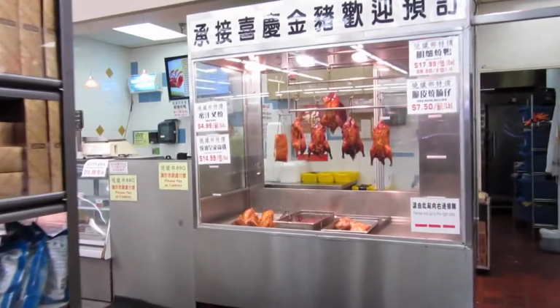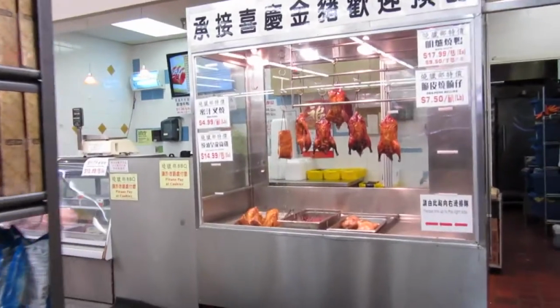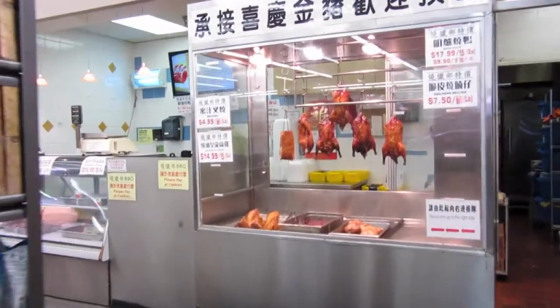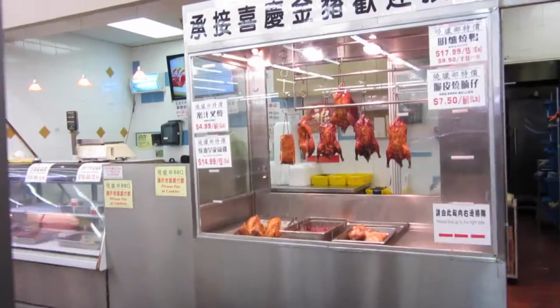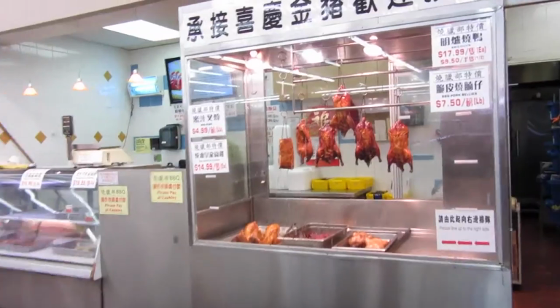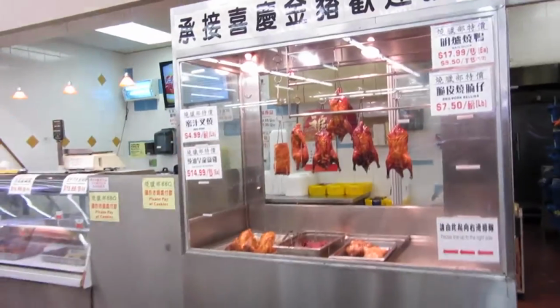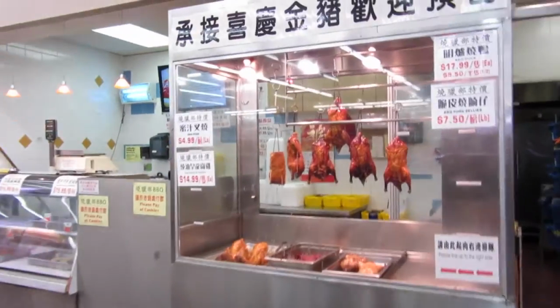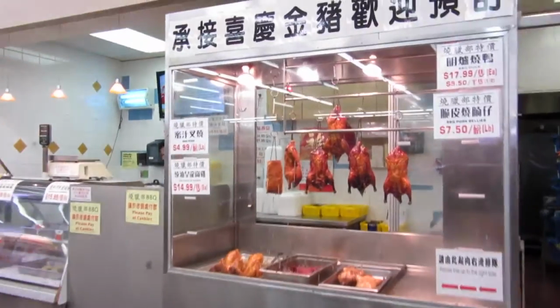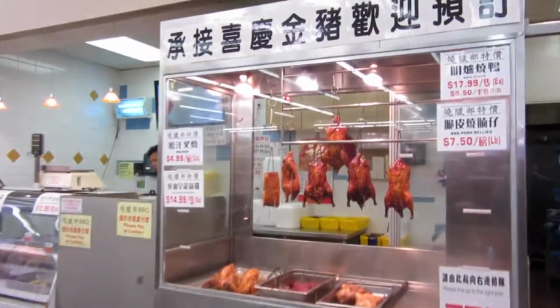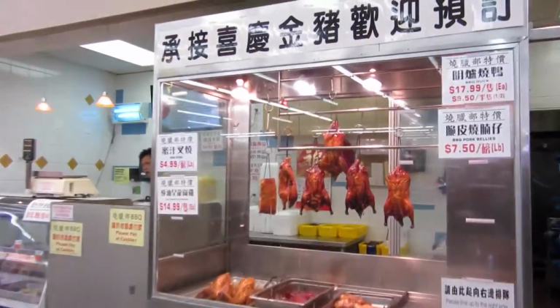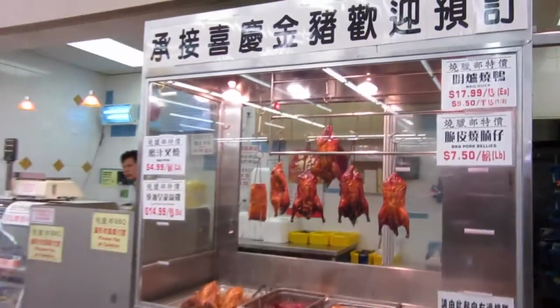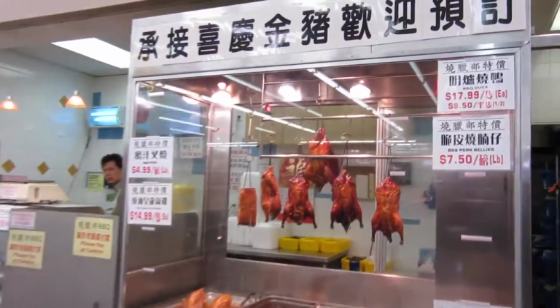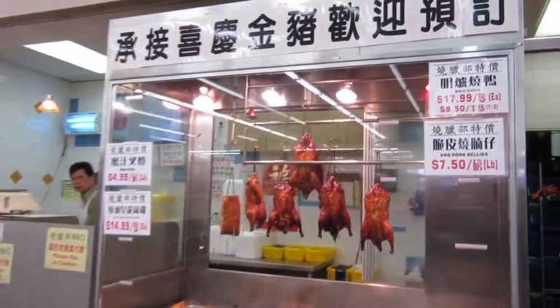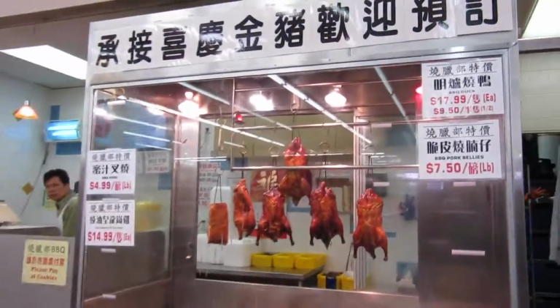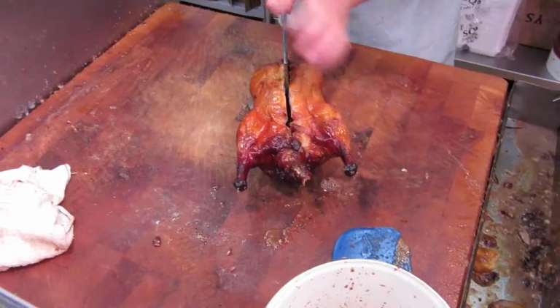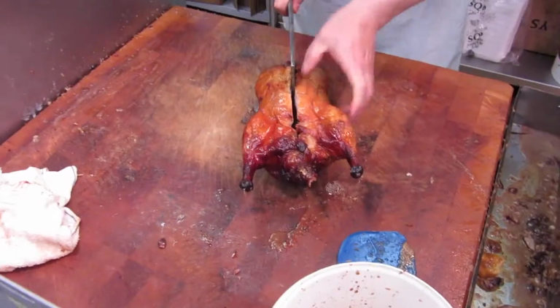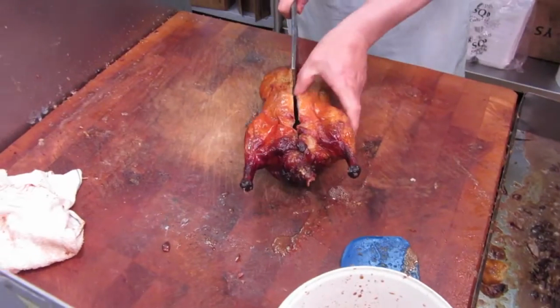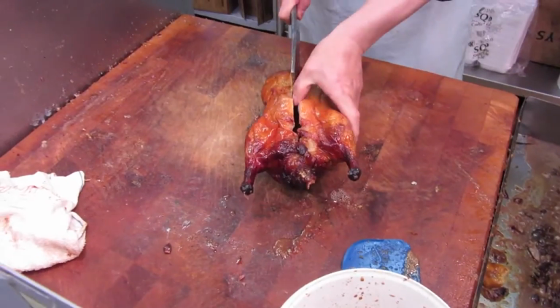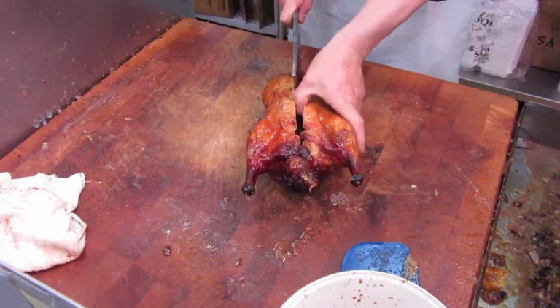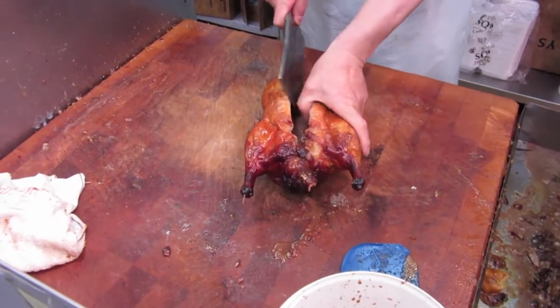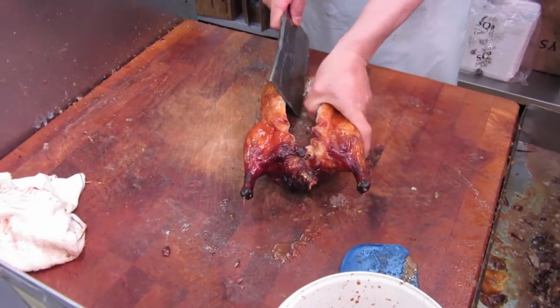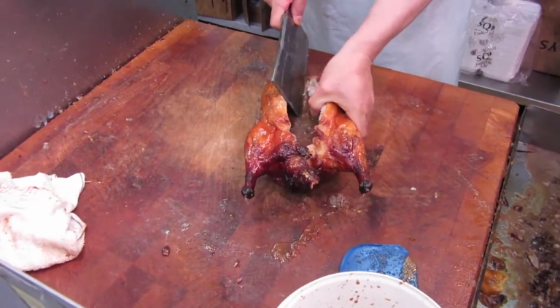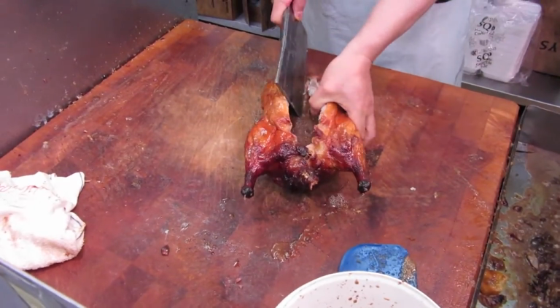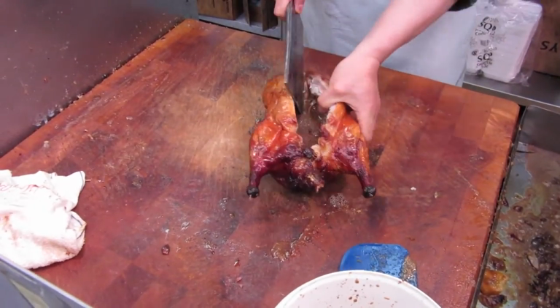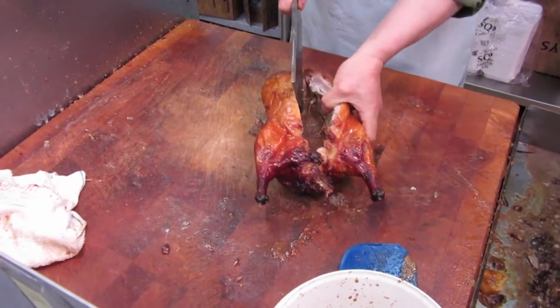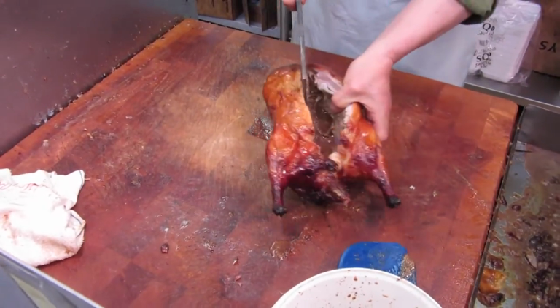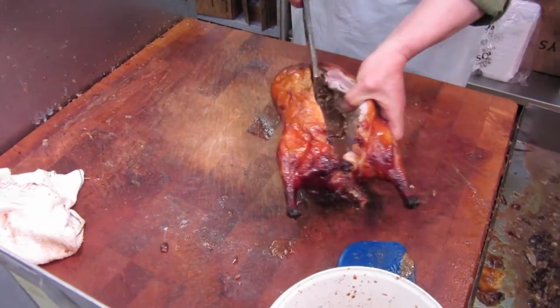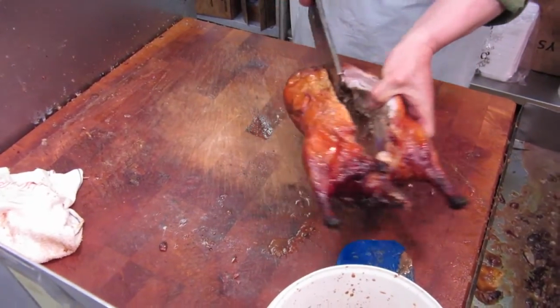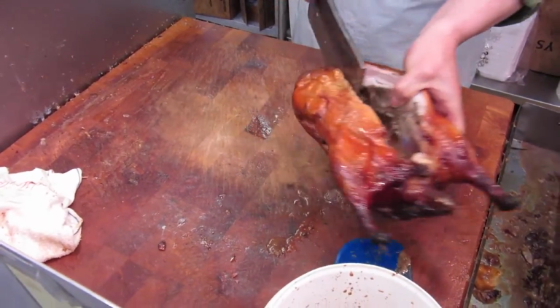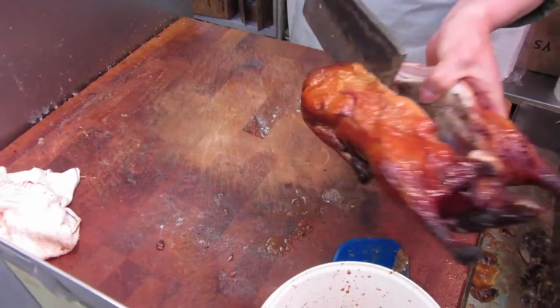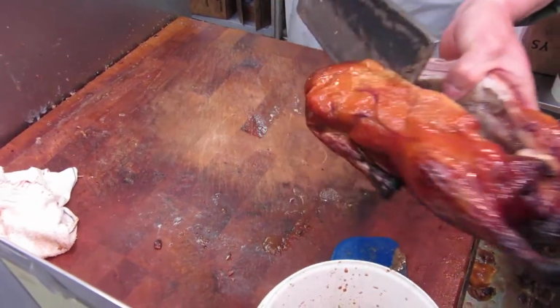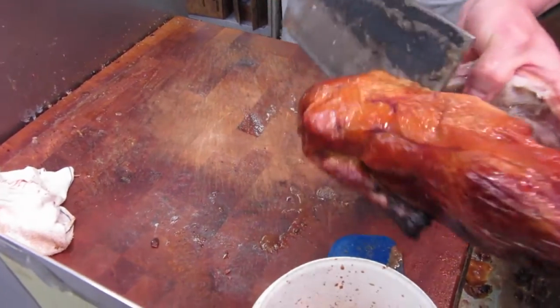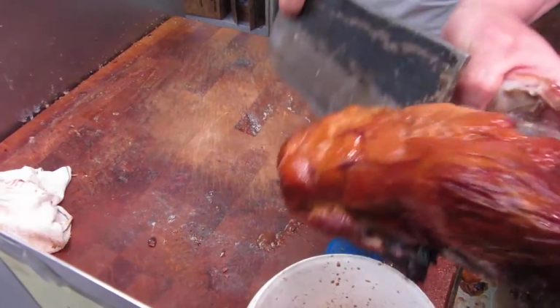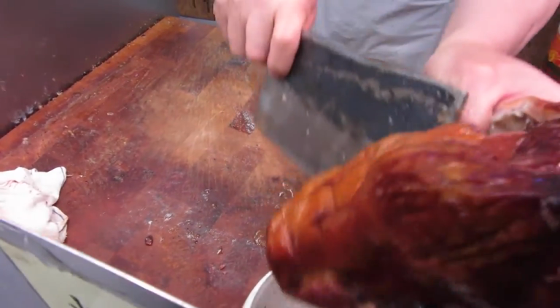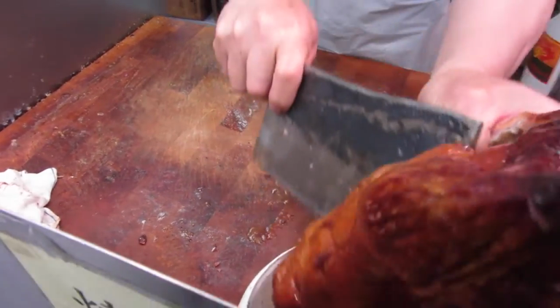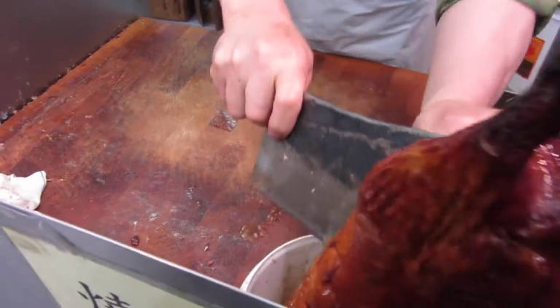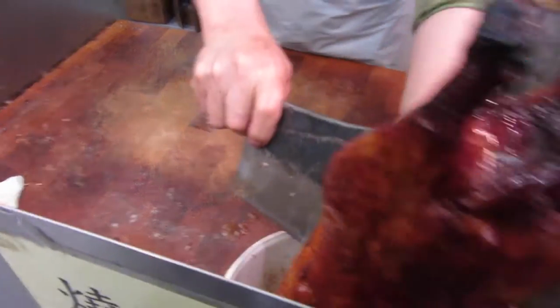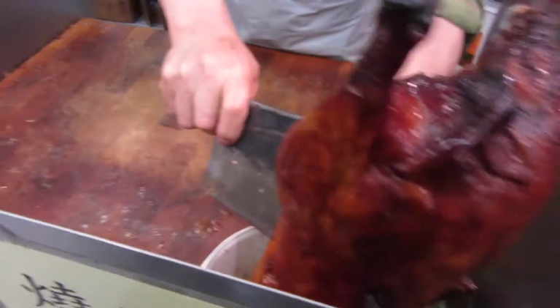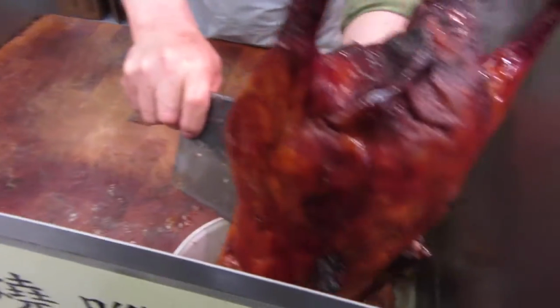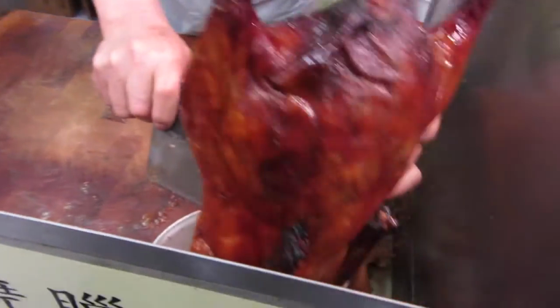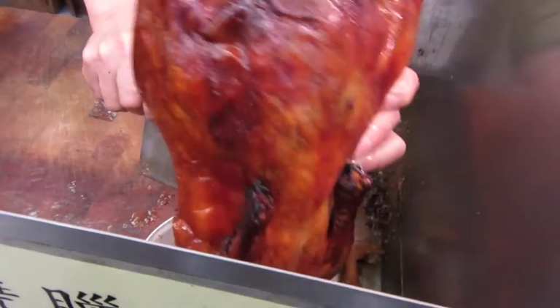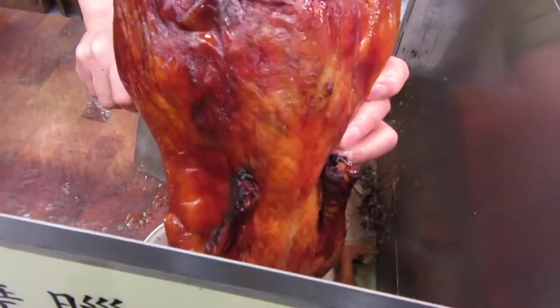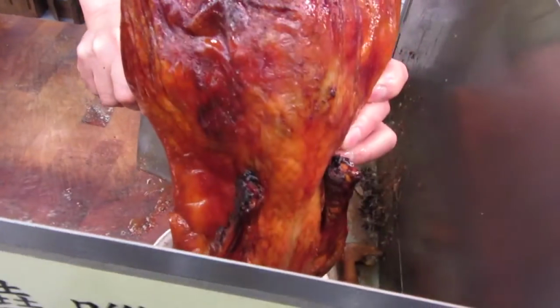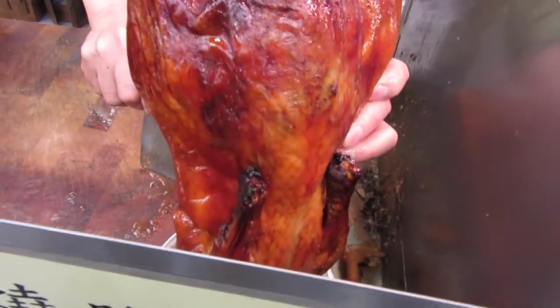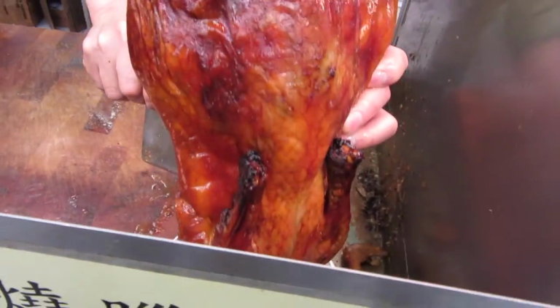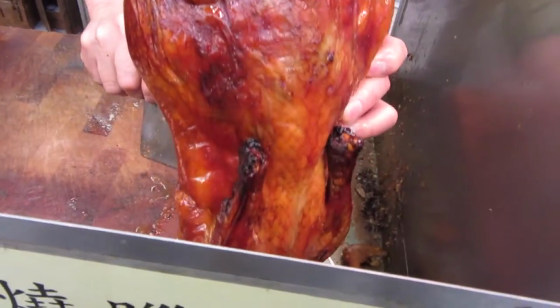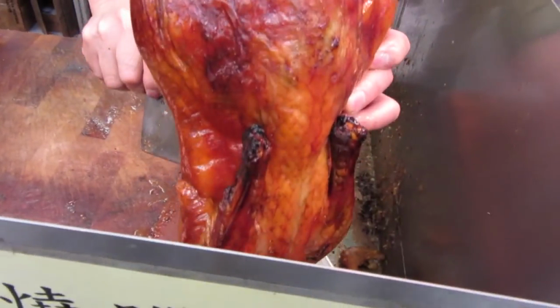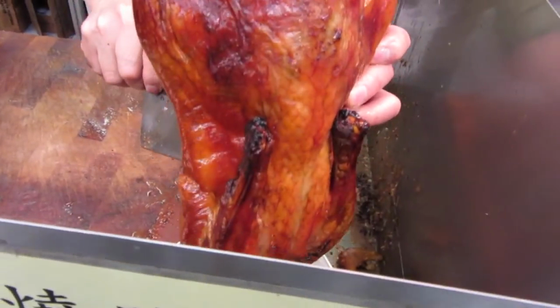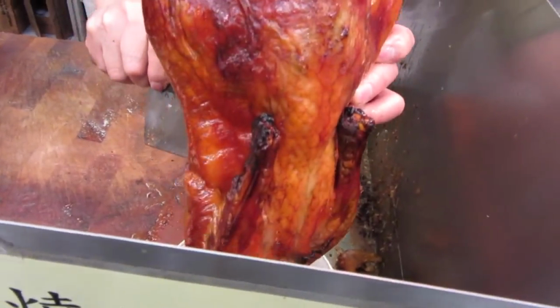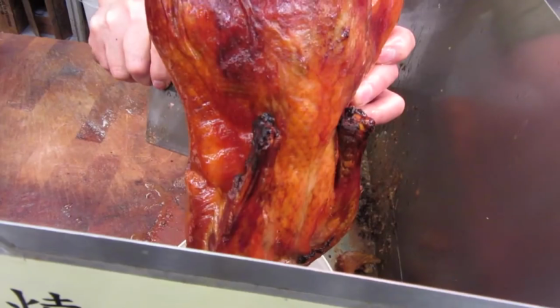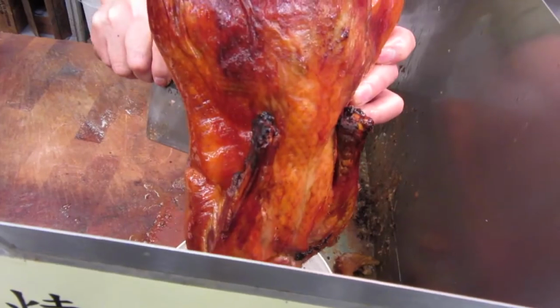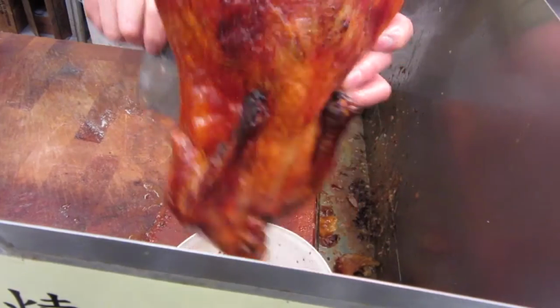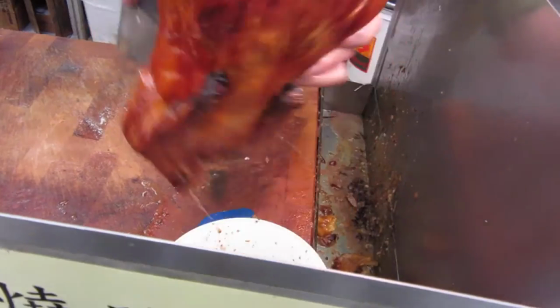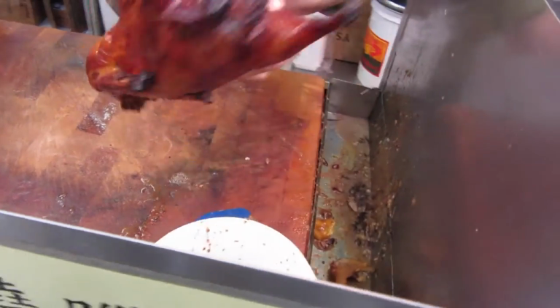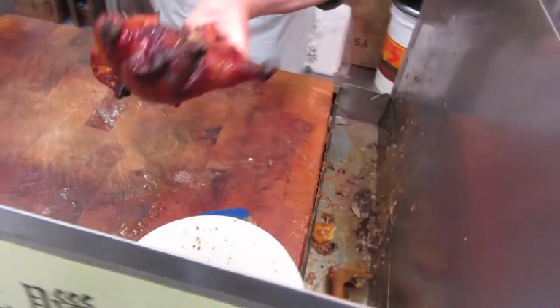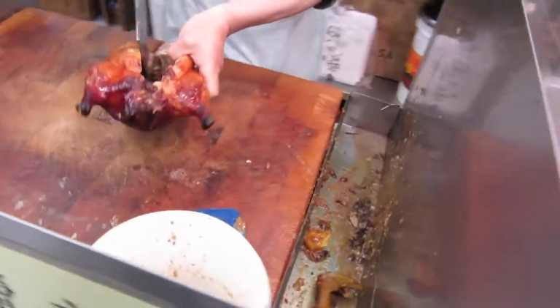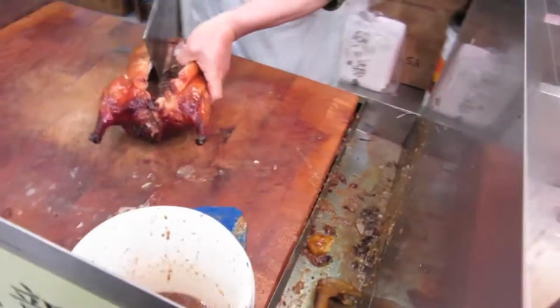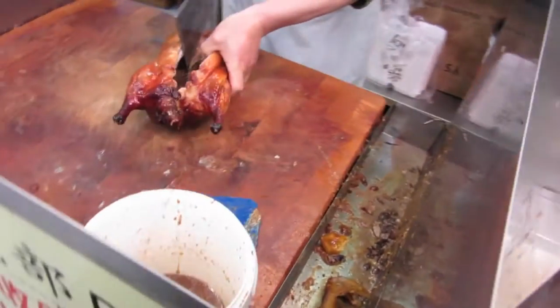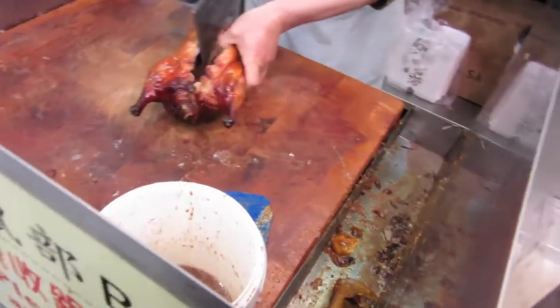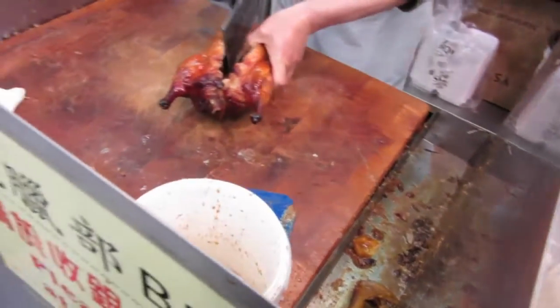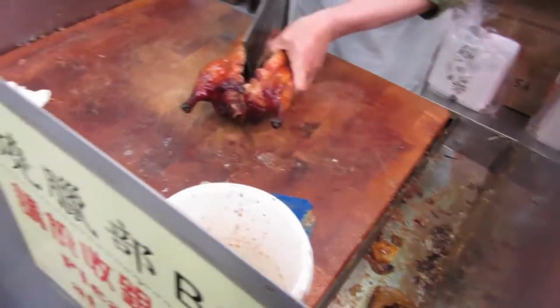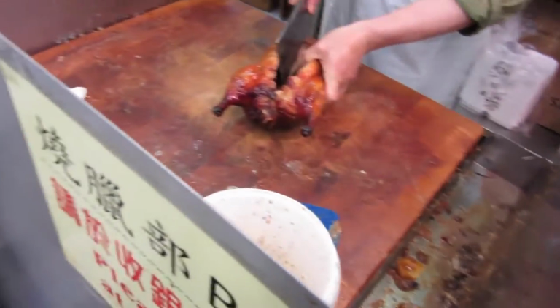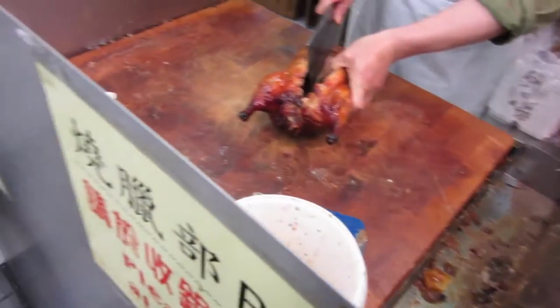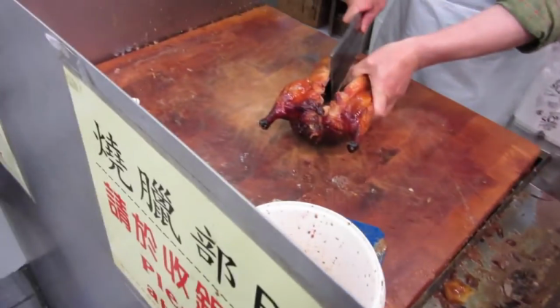Sometimes you just need to make dinner in a pinch, and this quick meal simply does the job without sacrificing taste and nutrition.